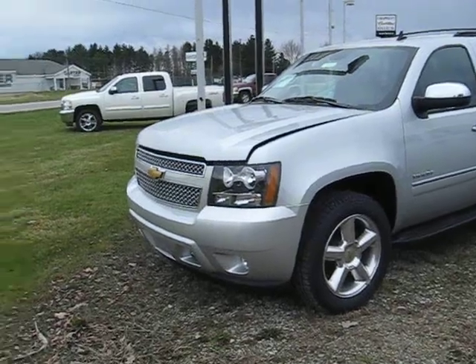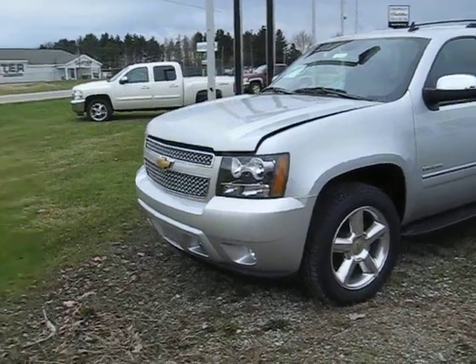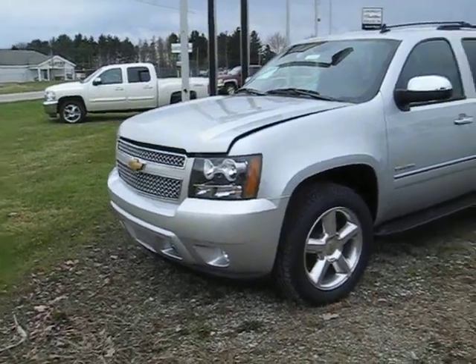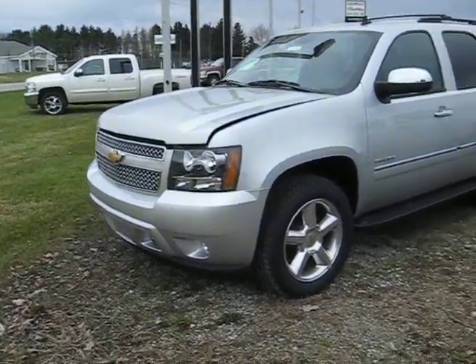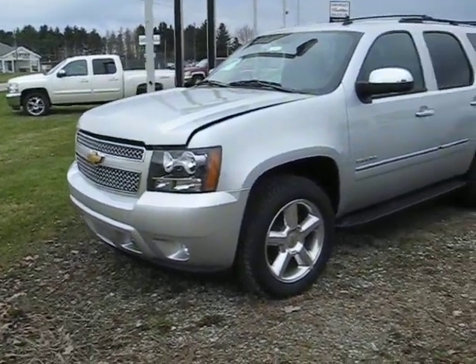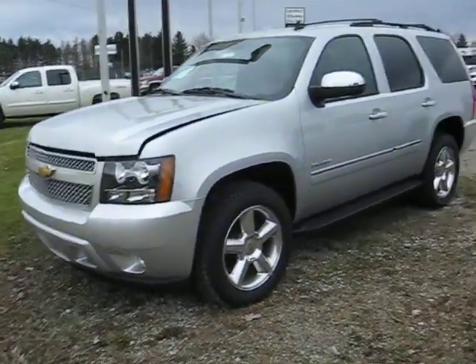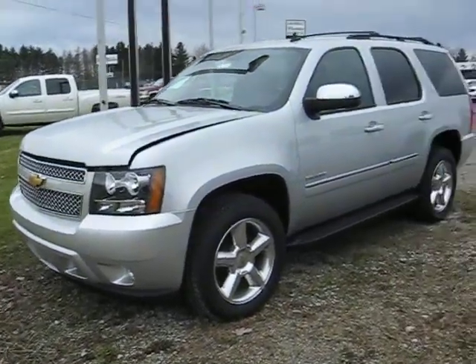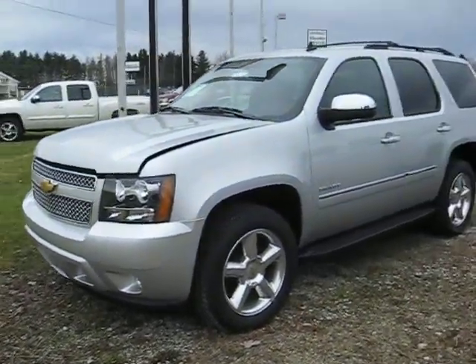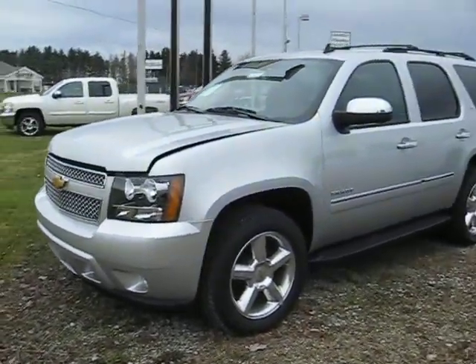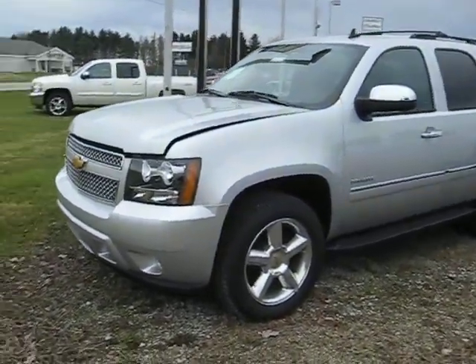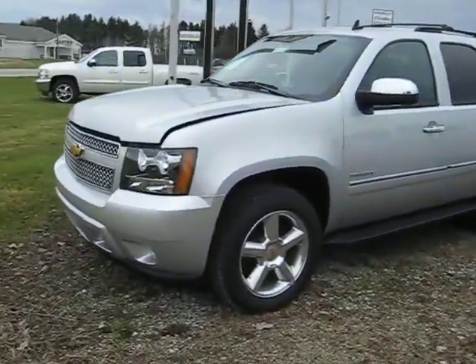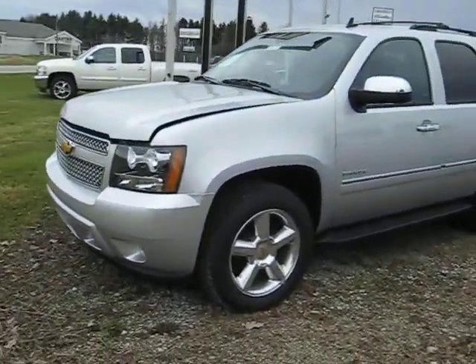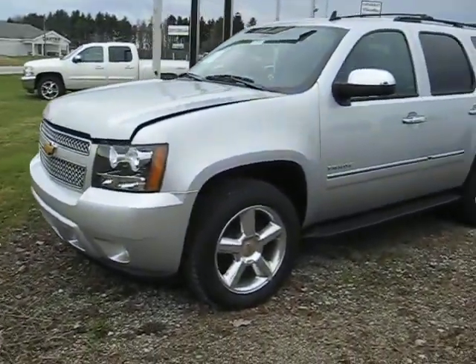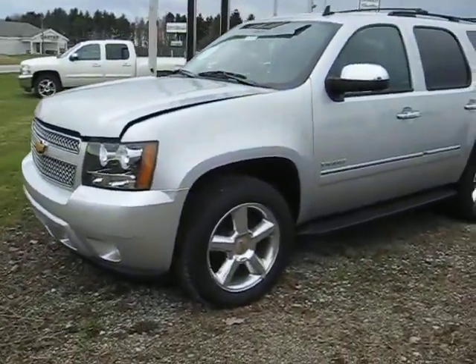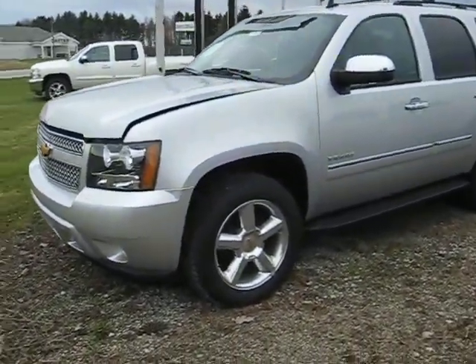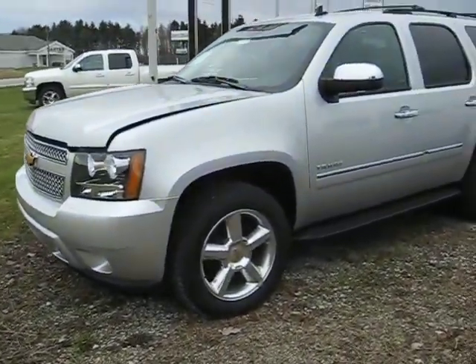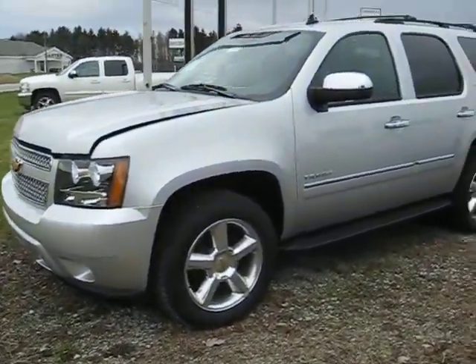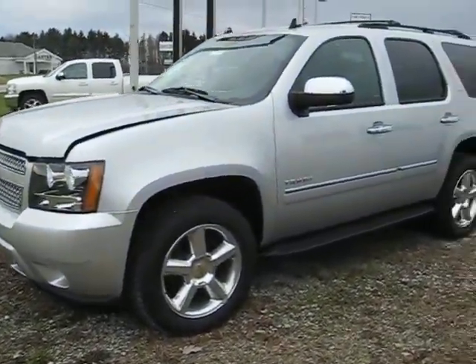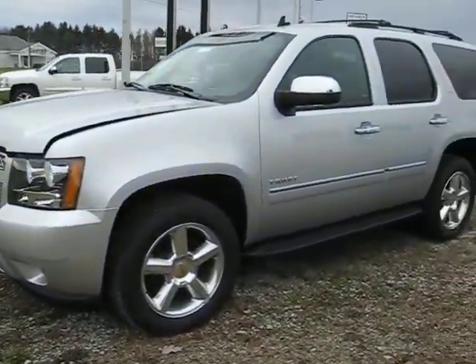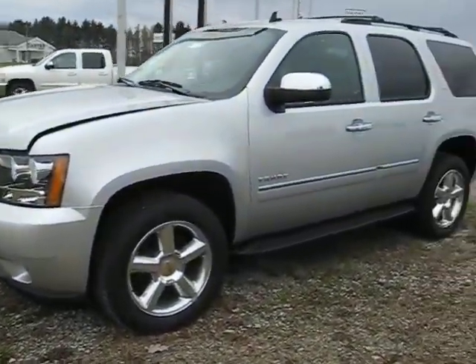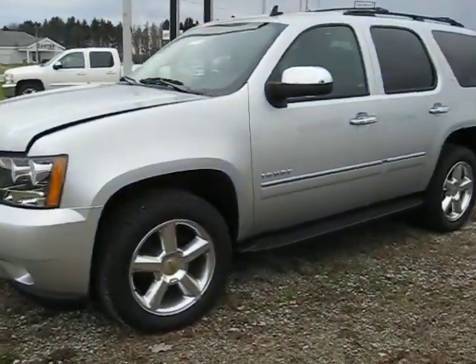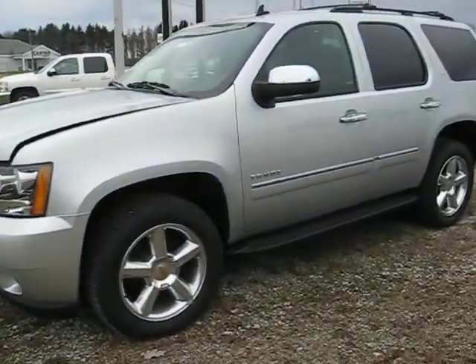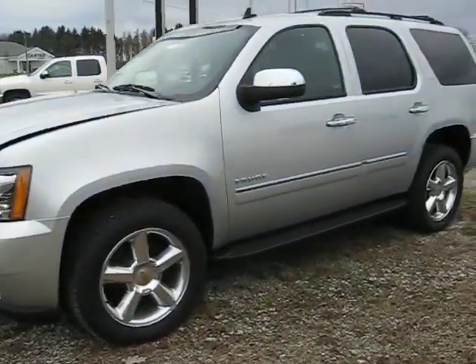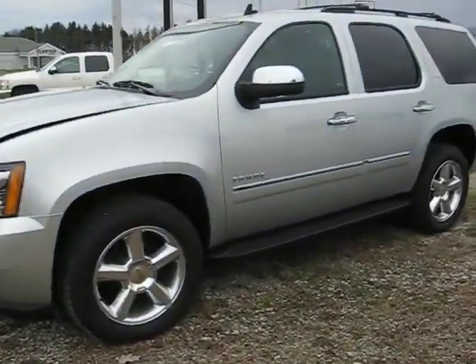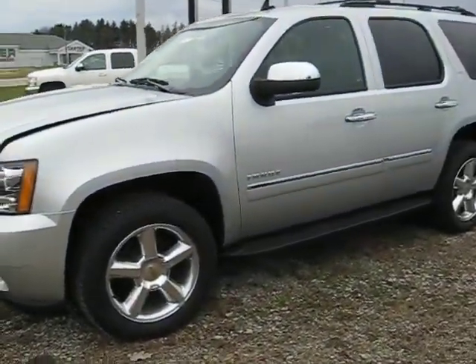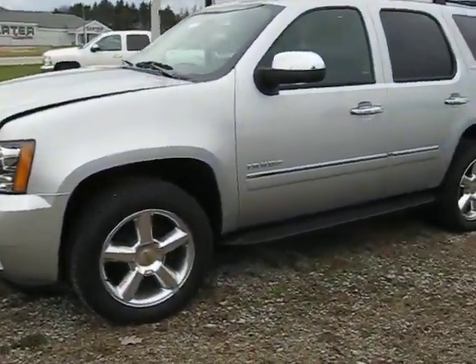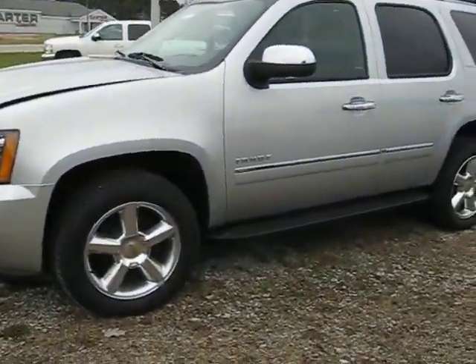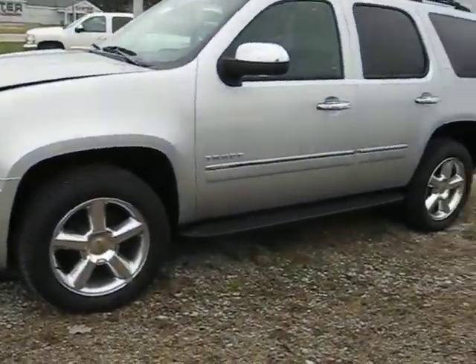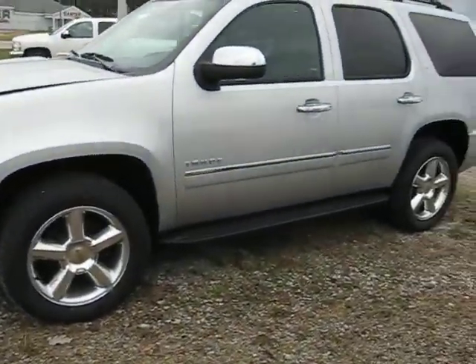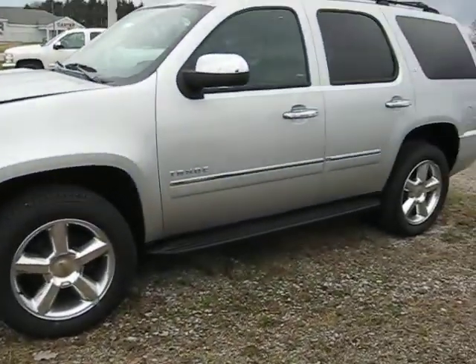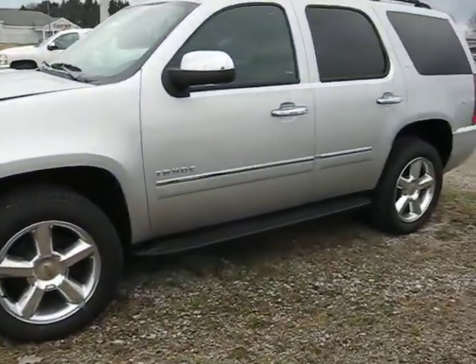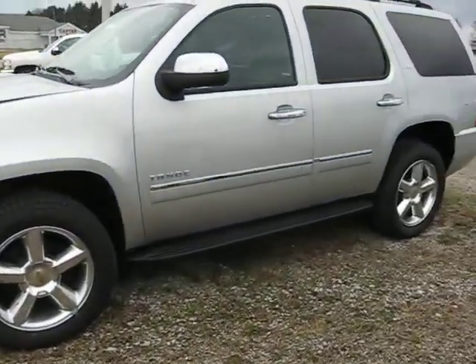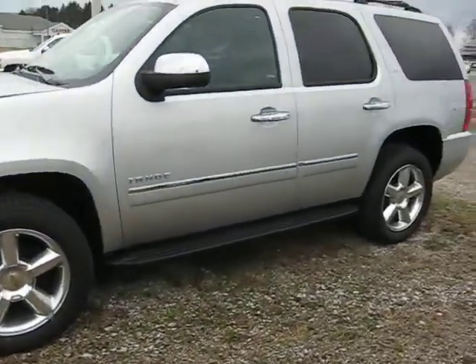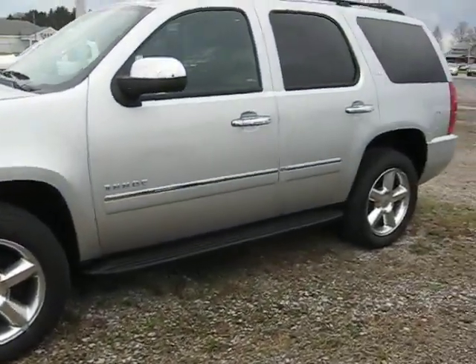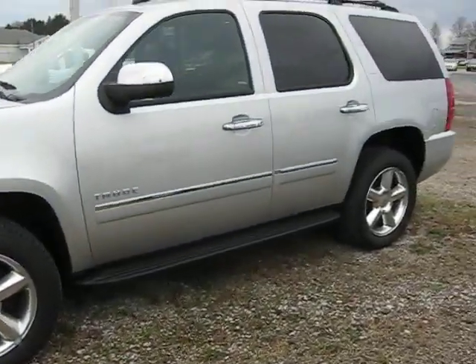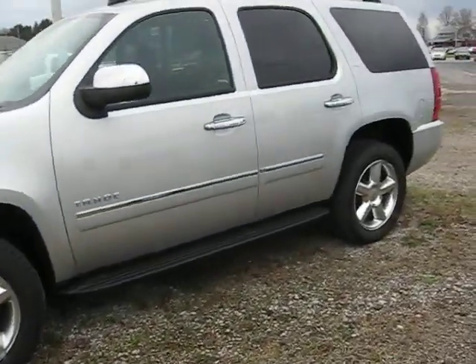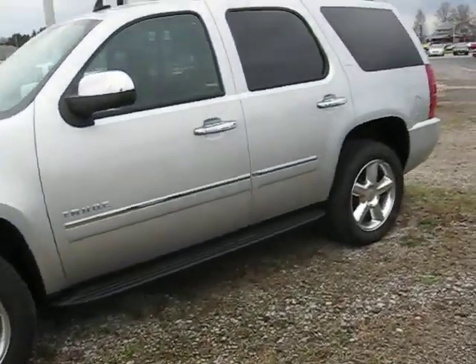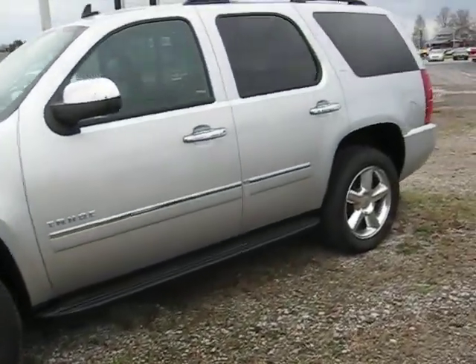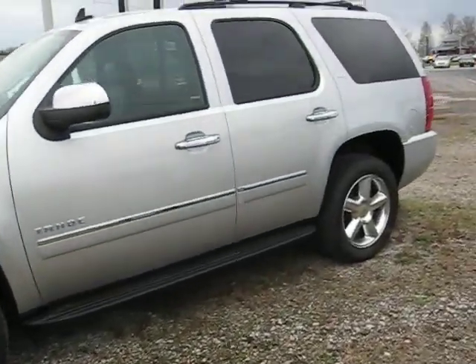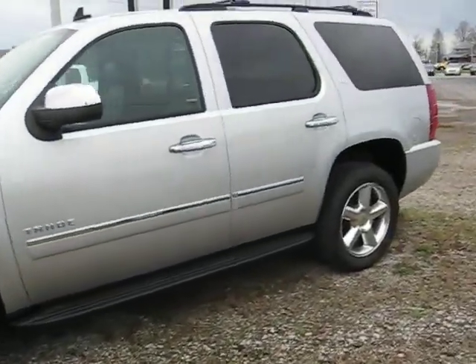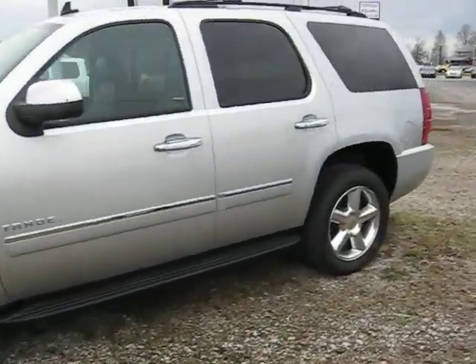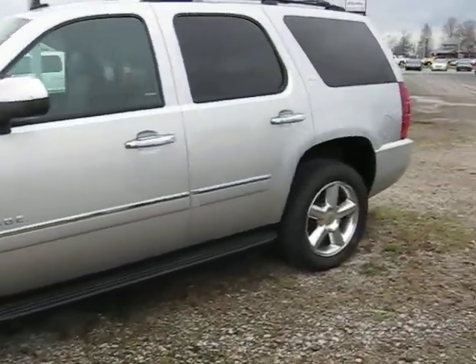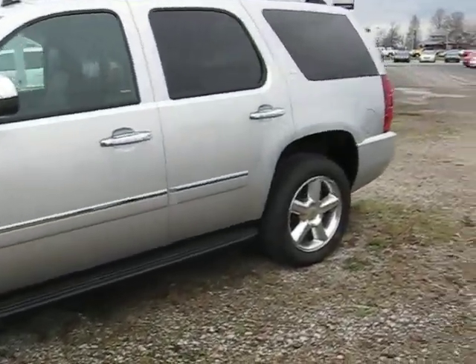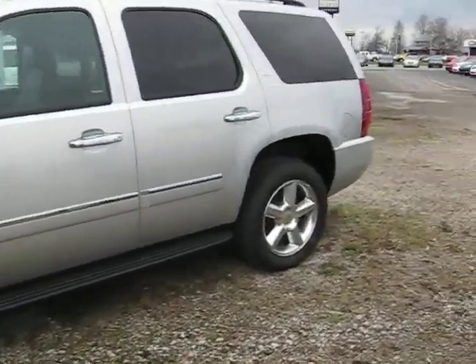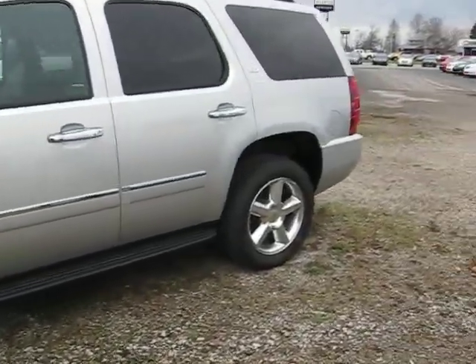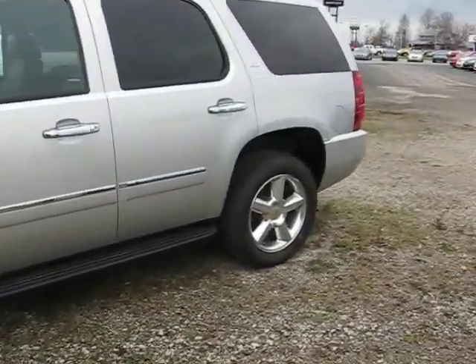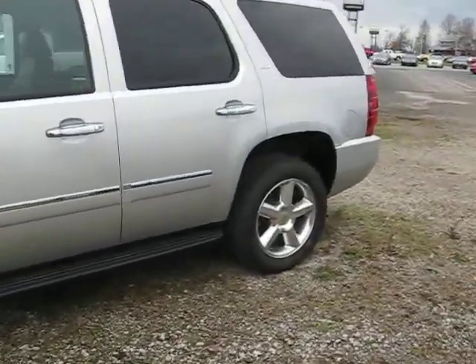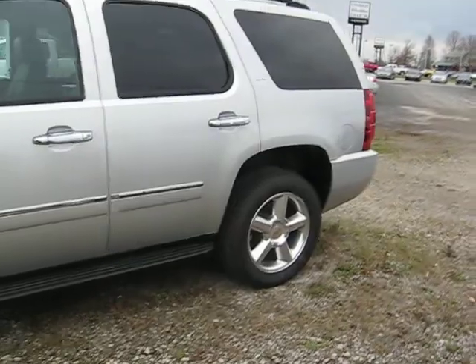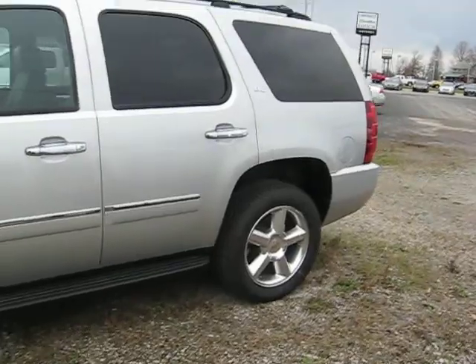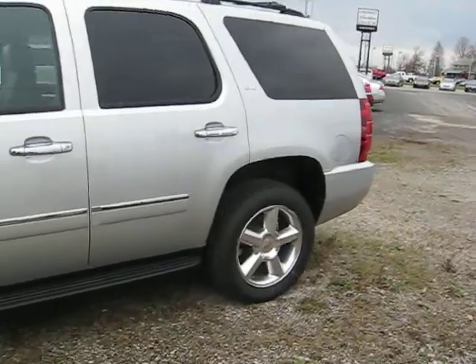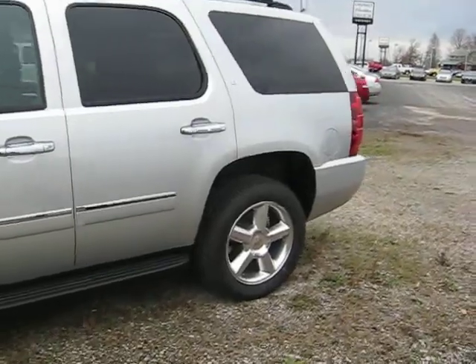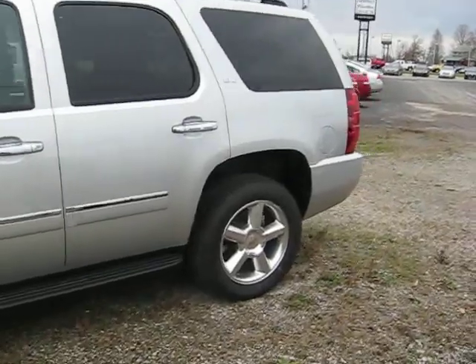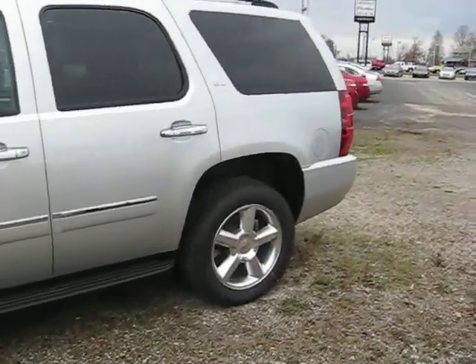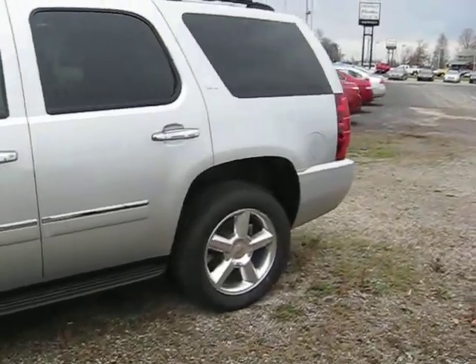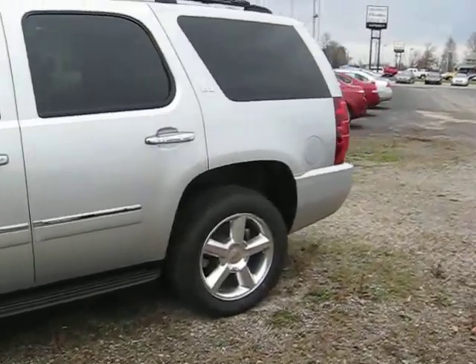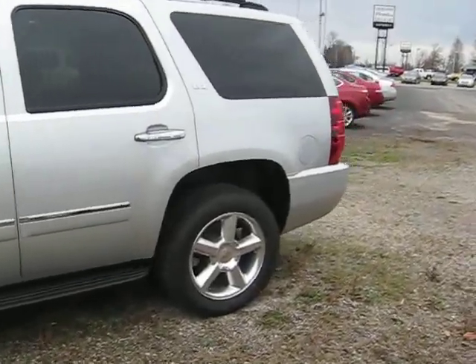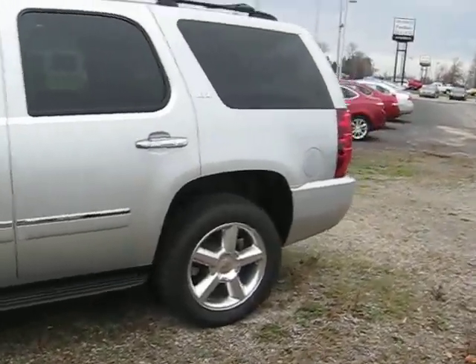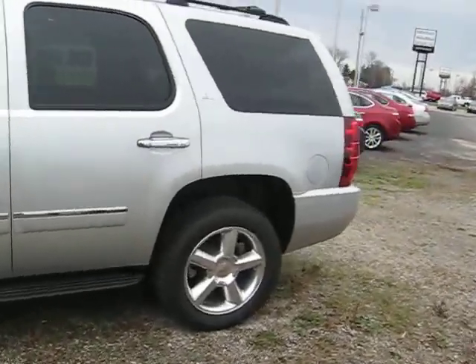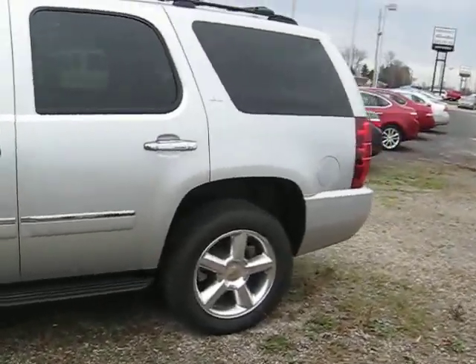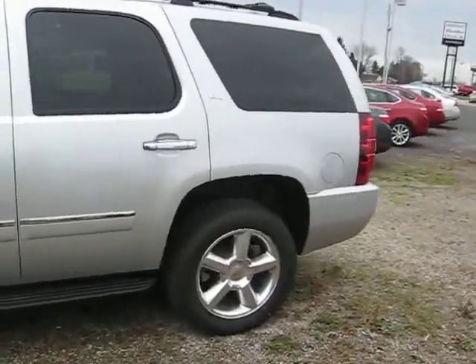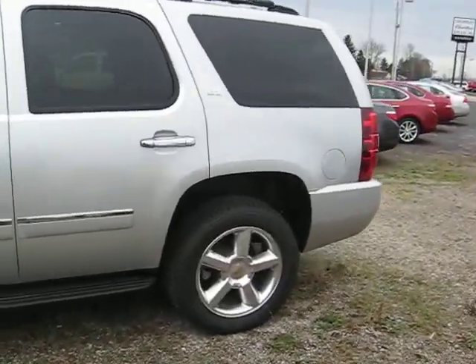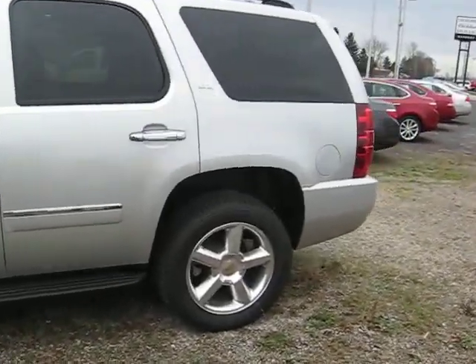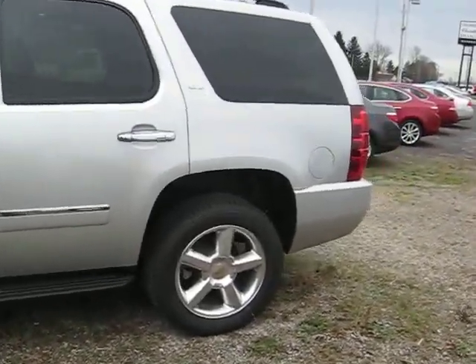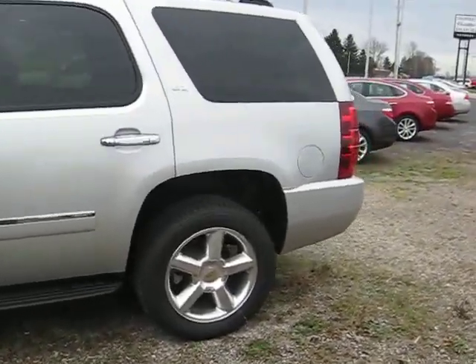Hello, this is Jessica here at Hay to Stay Automotive. I'm here to show you the 2013 Chevy Tahoe.